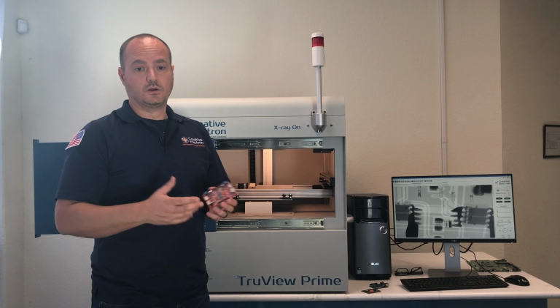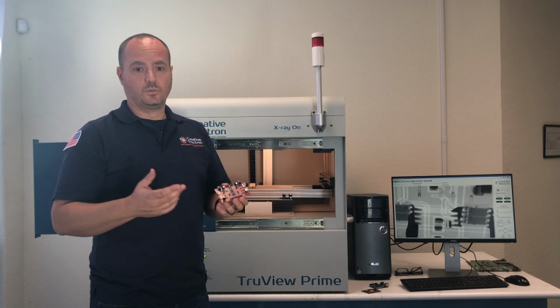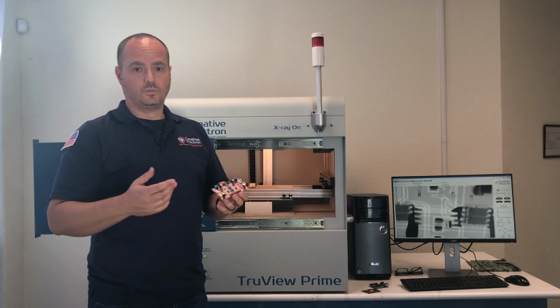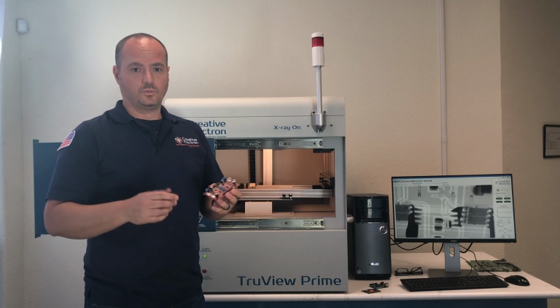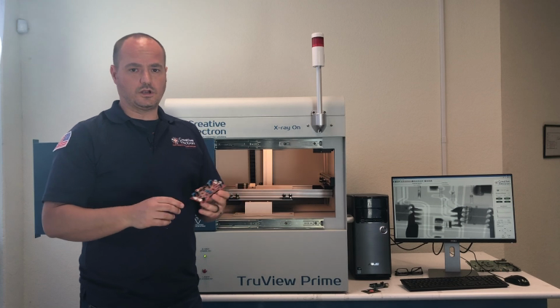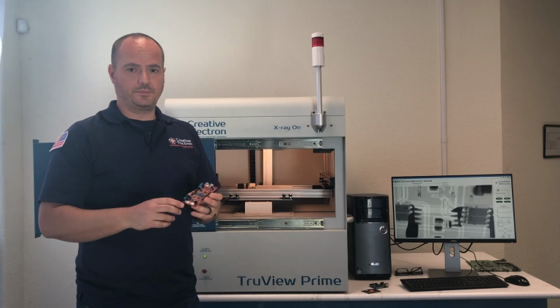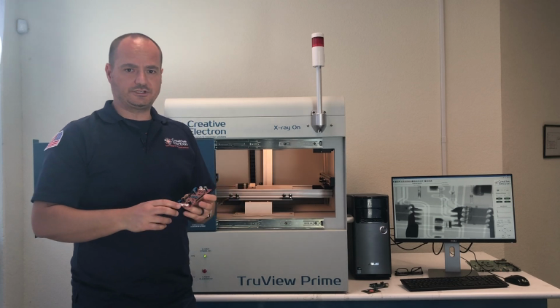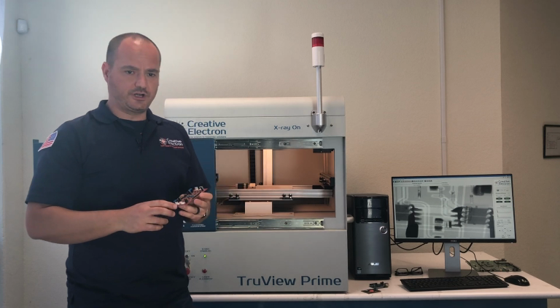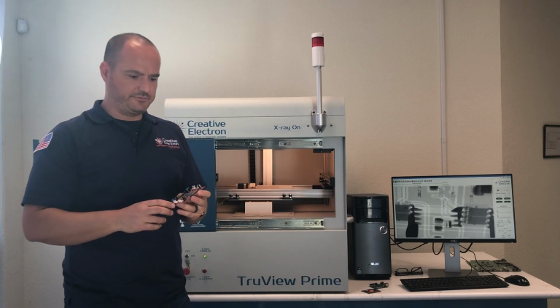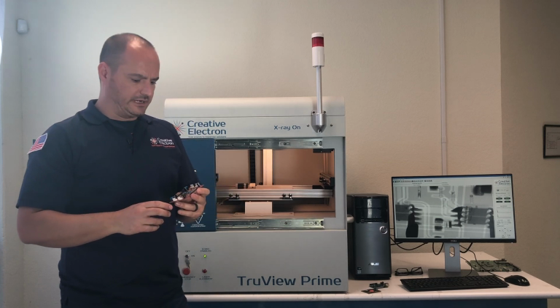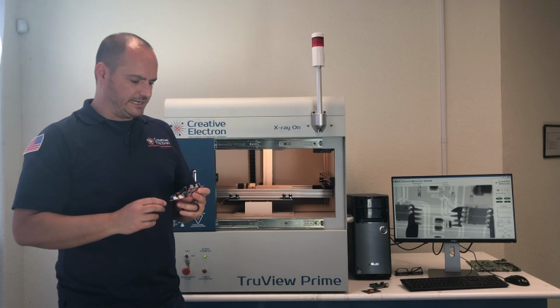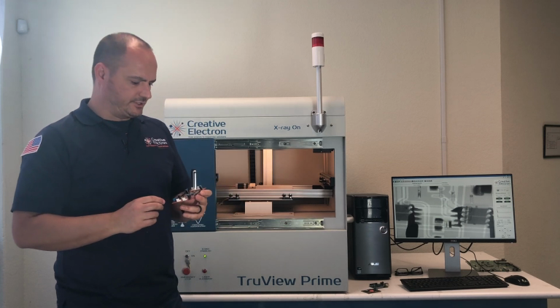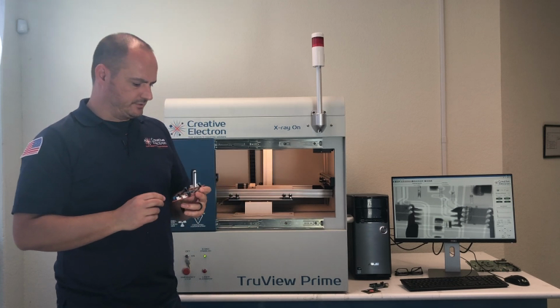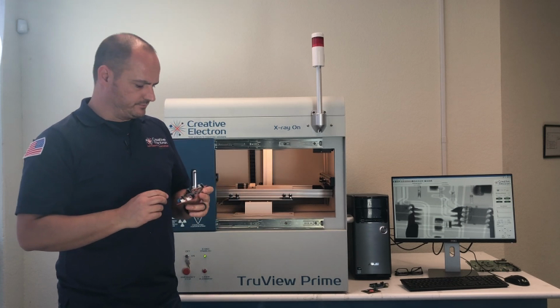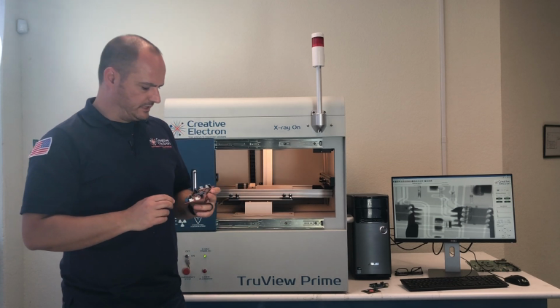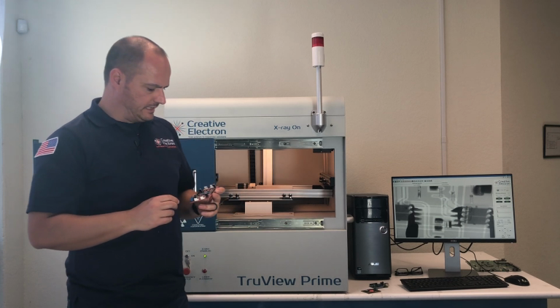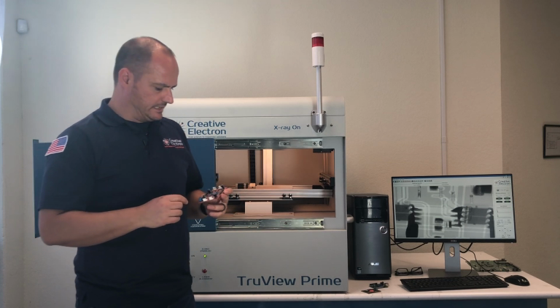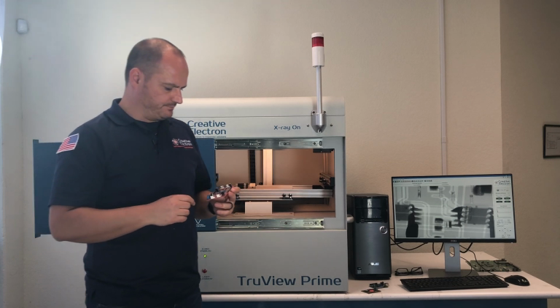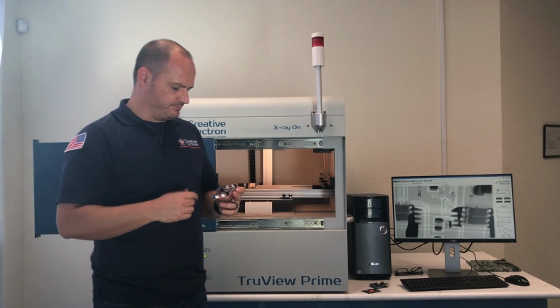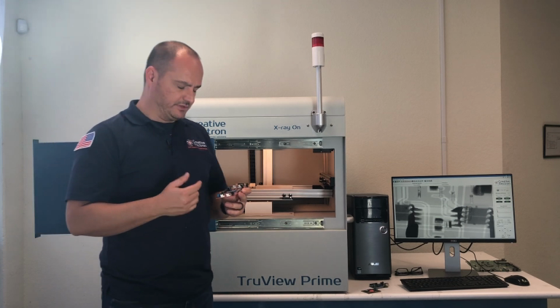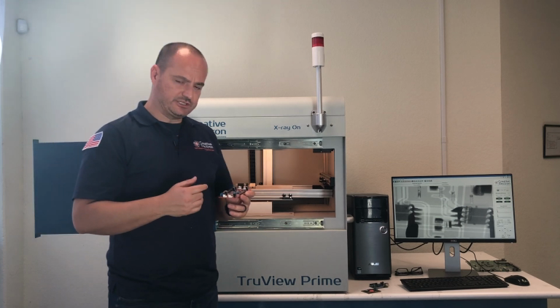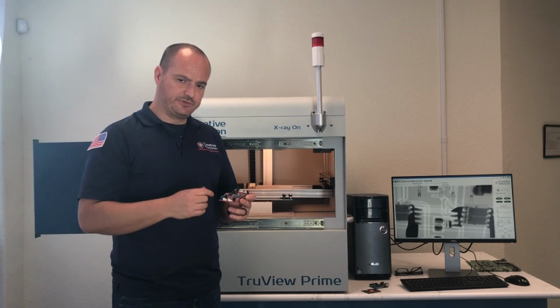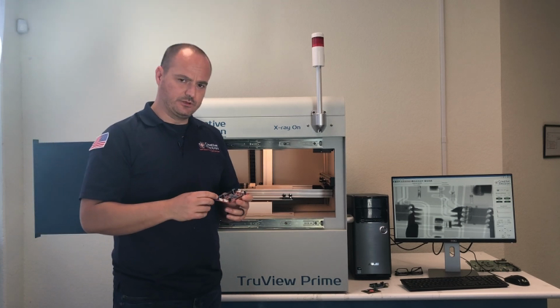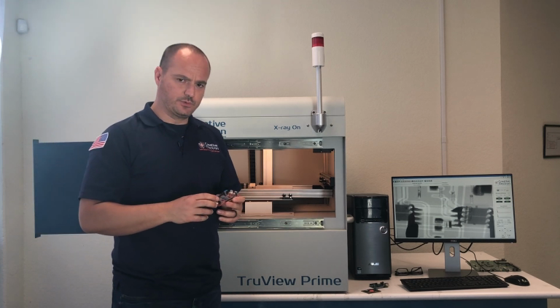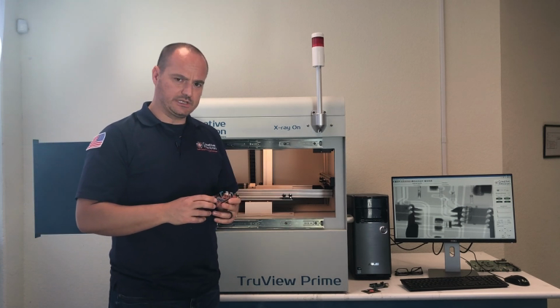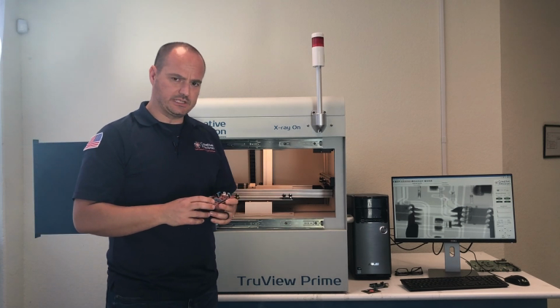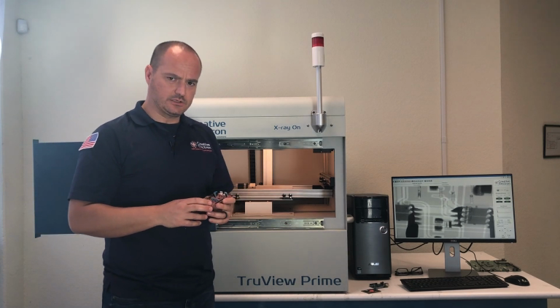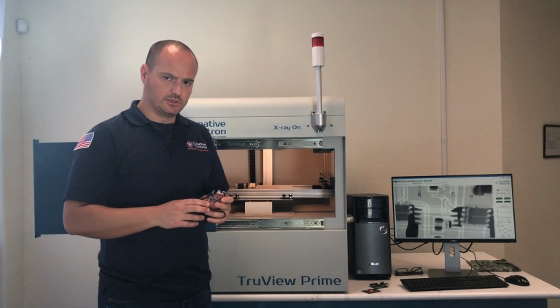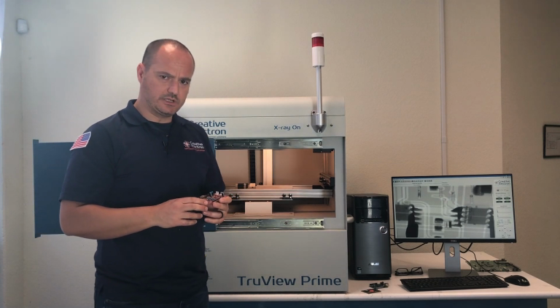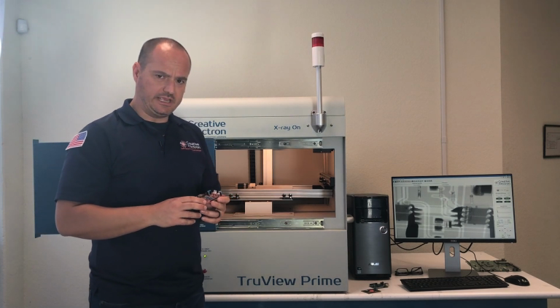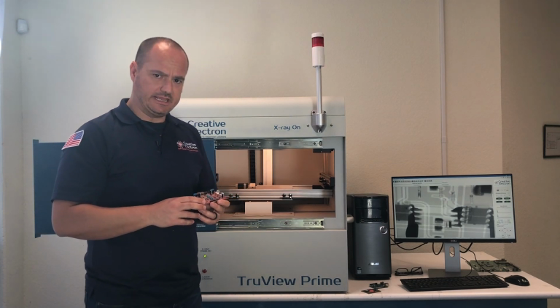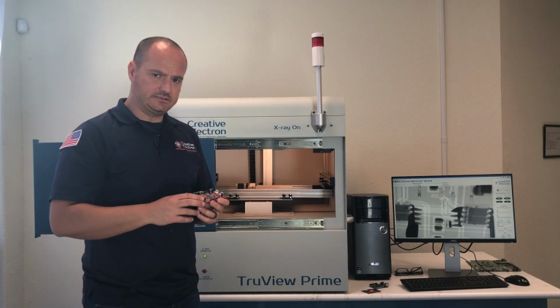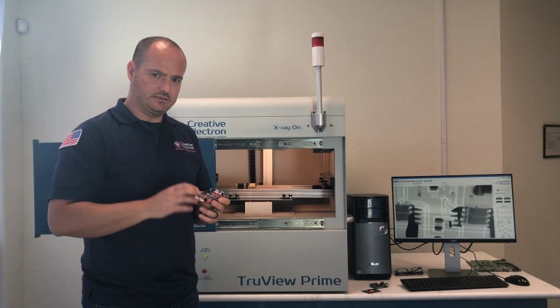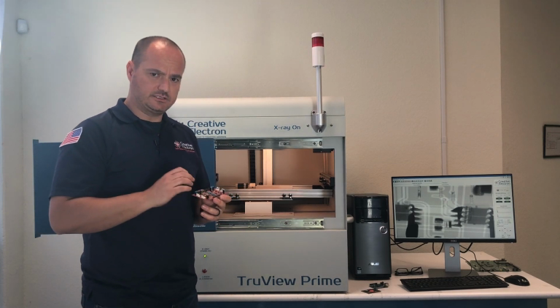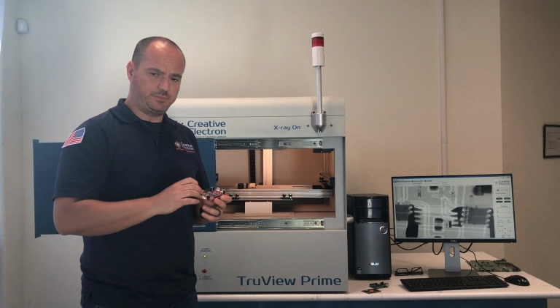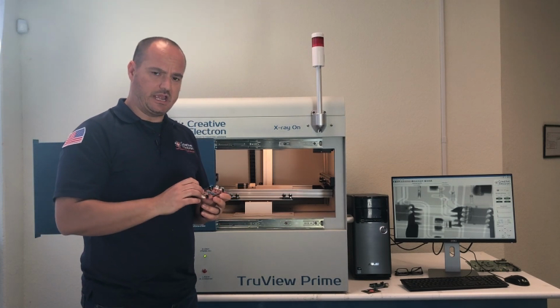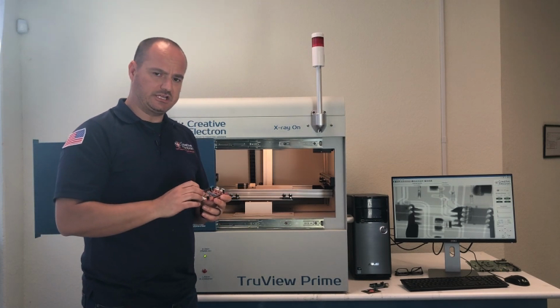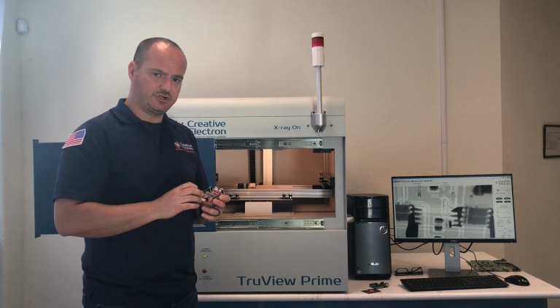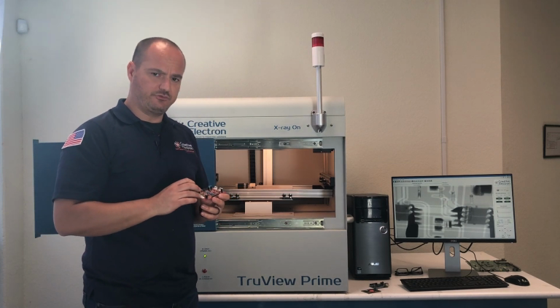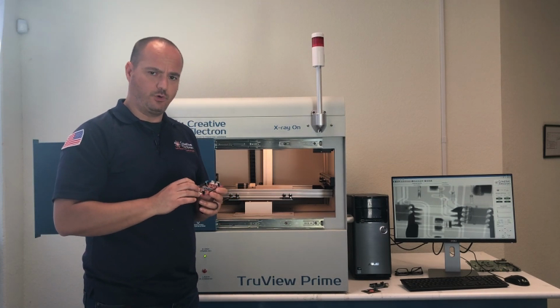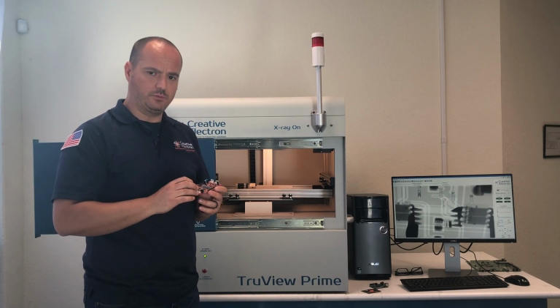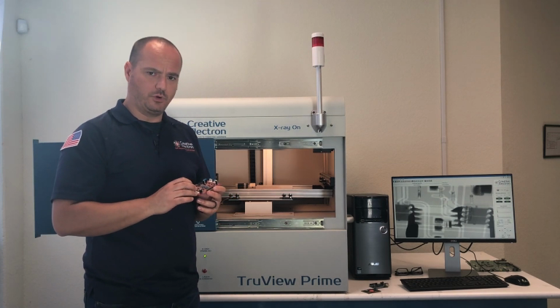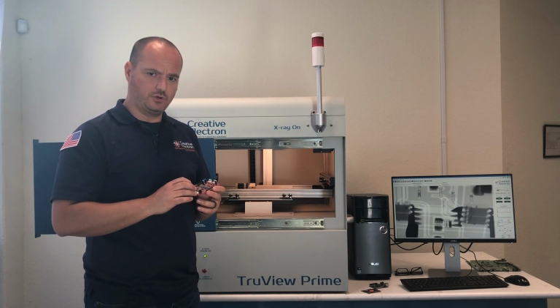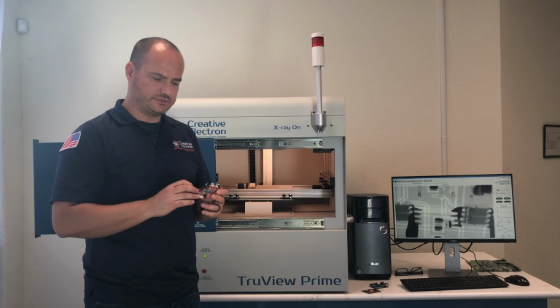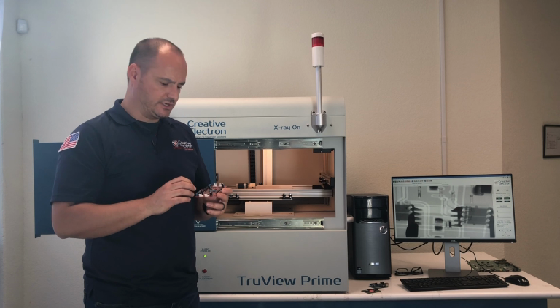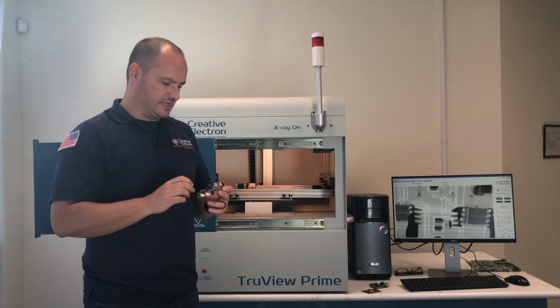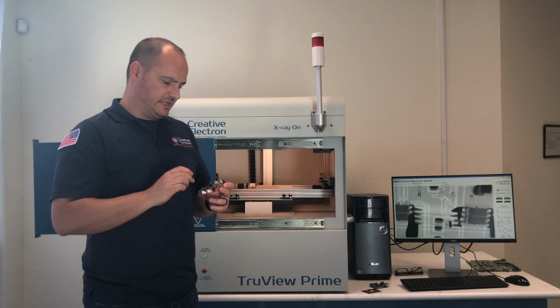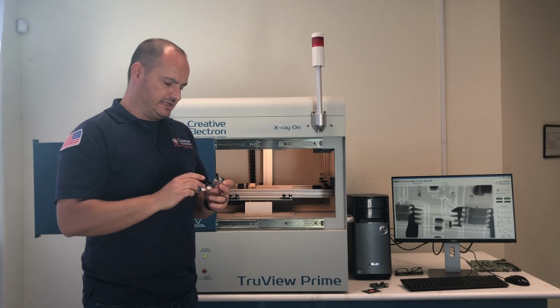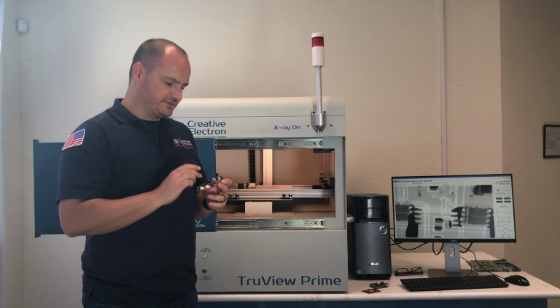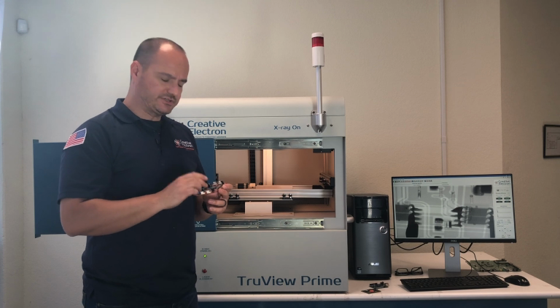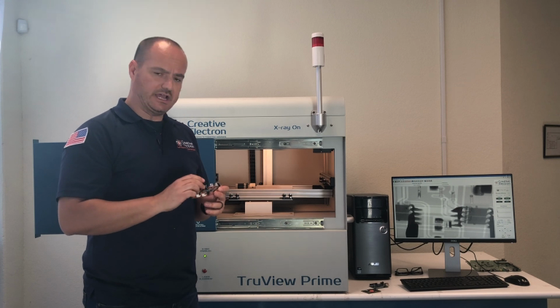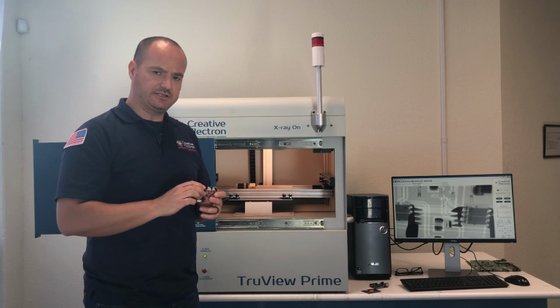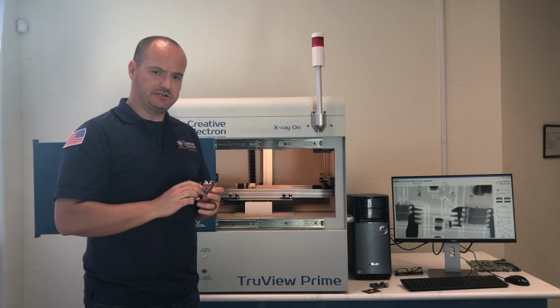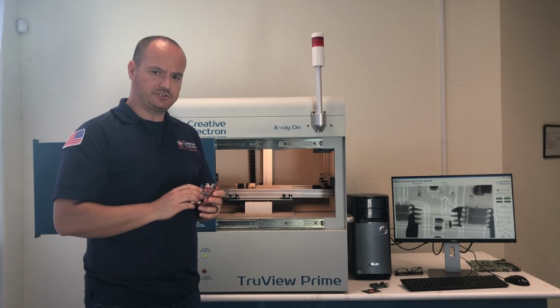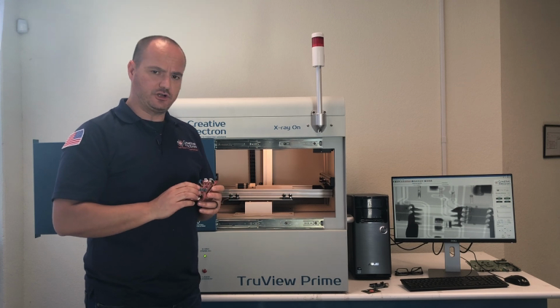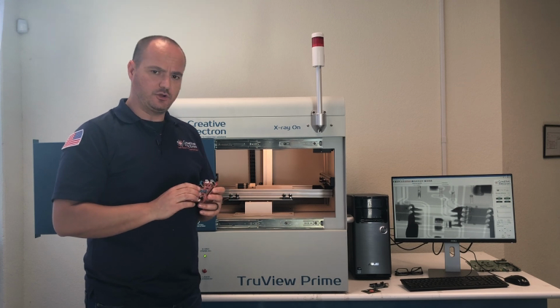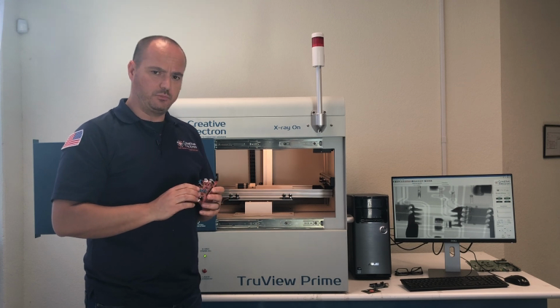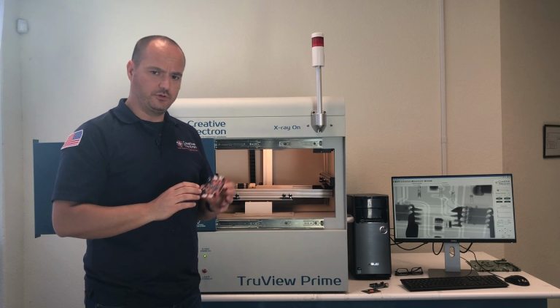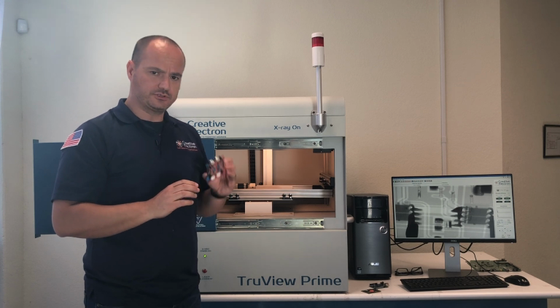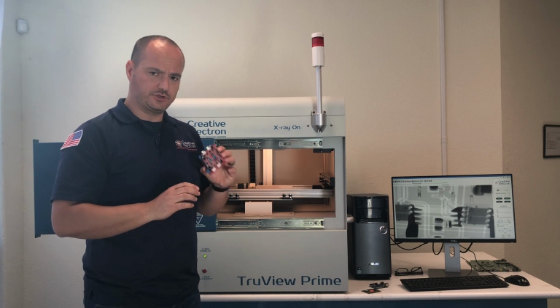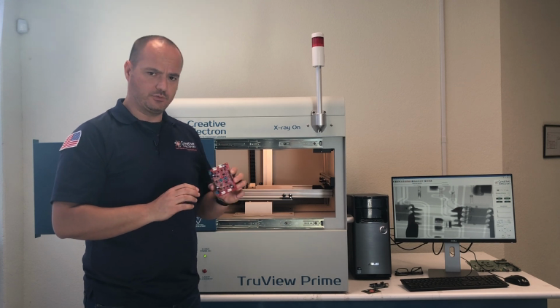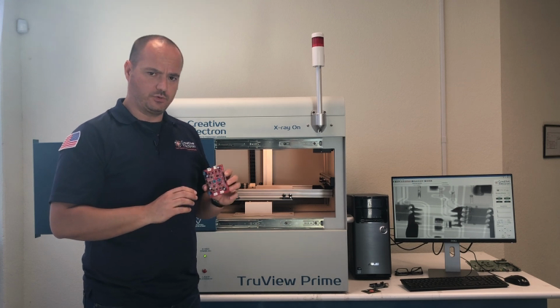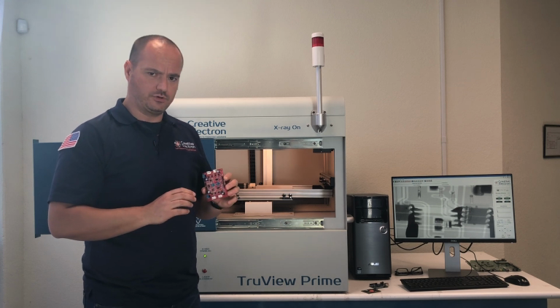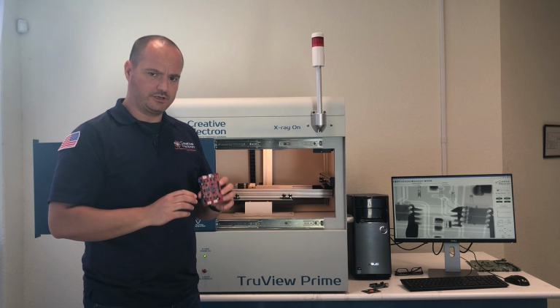Welcome back to Creative Electrum. In this video we're going to take a look at the inspection of wire bonds inside electronic components on your board.